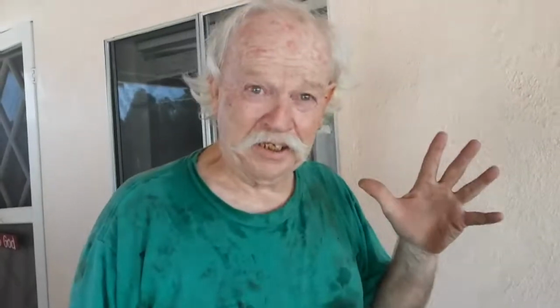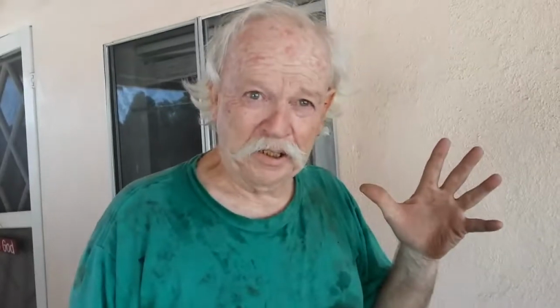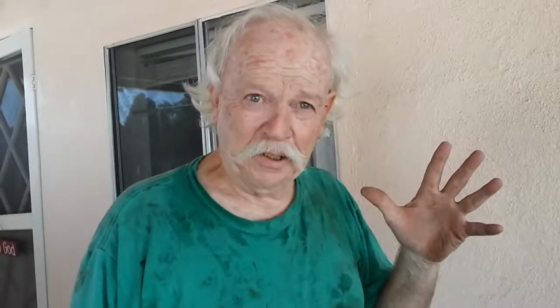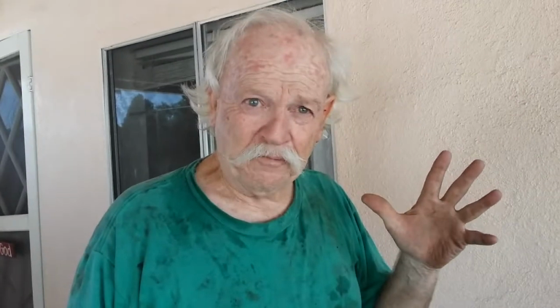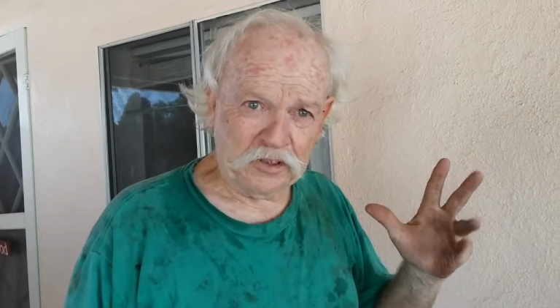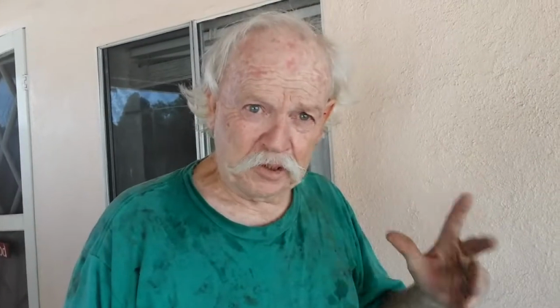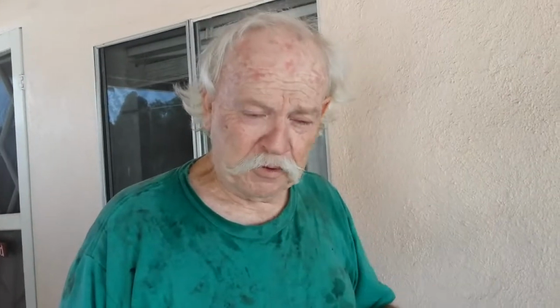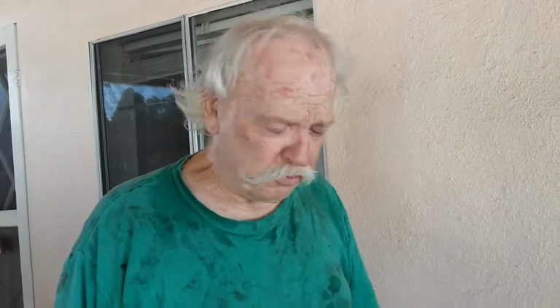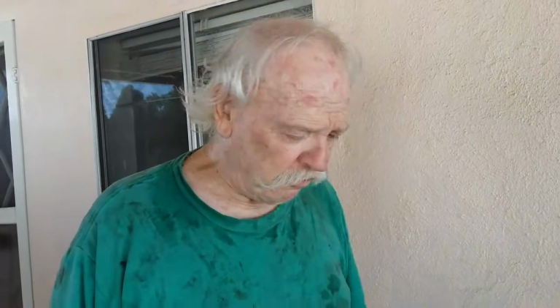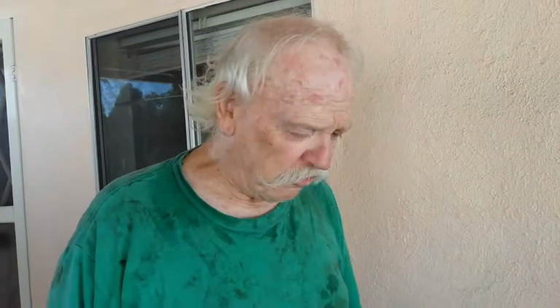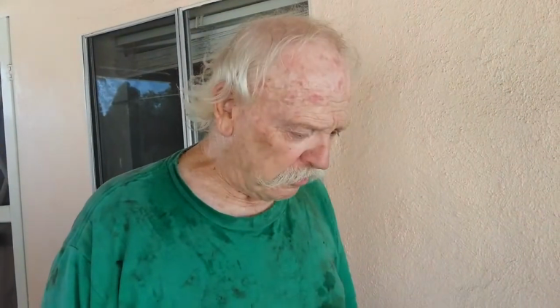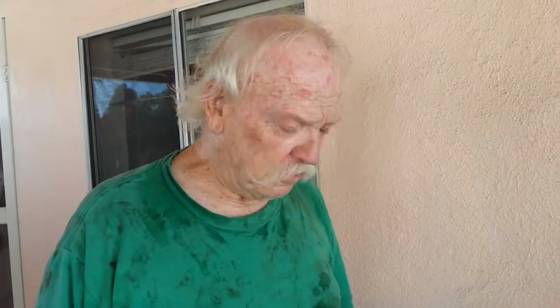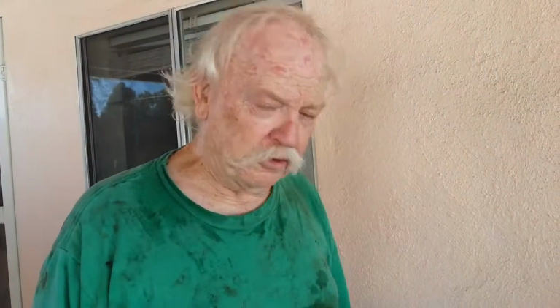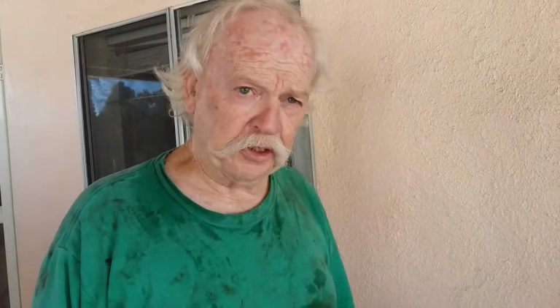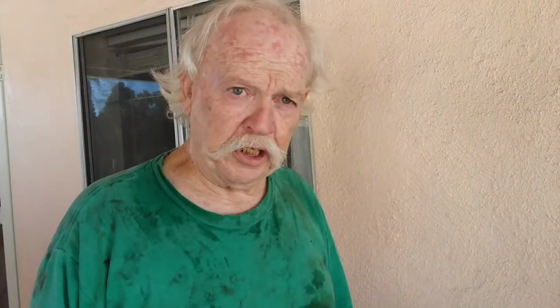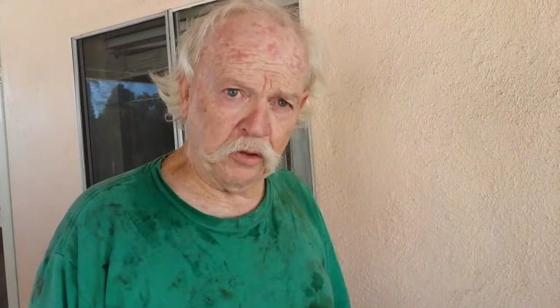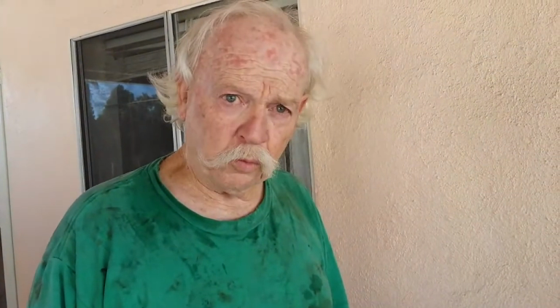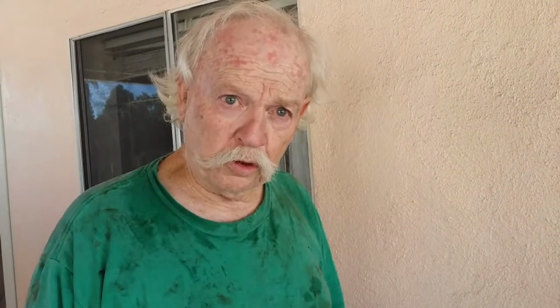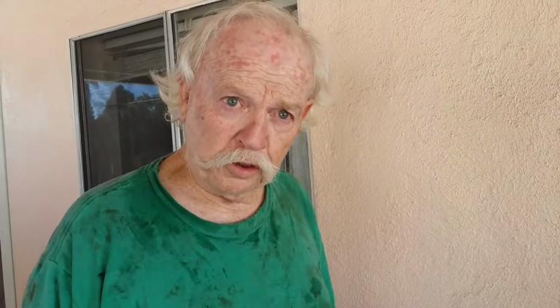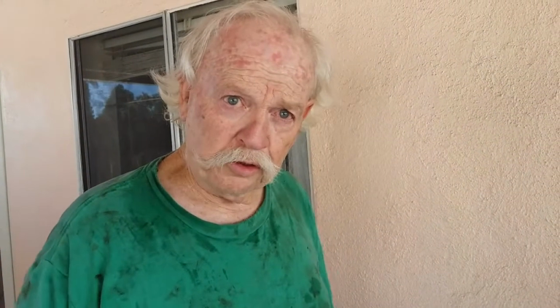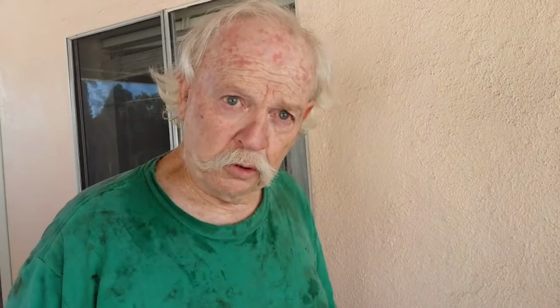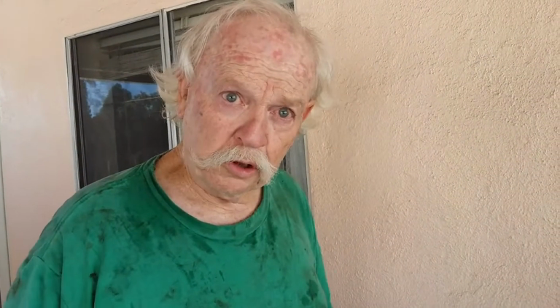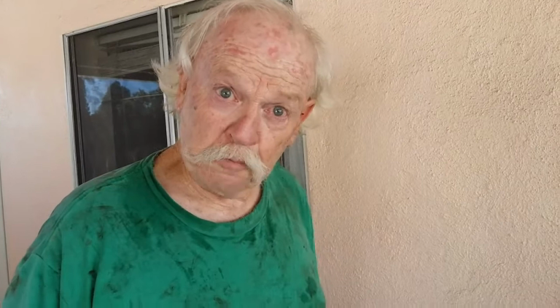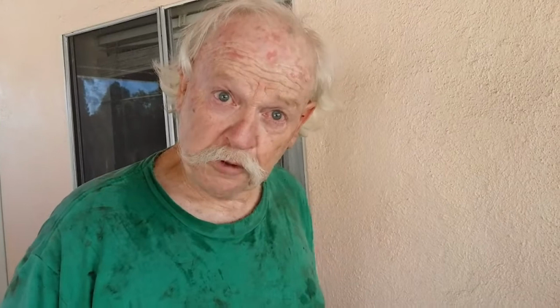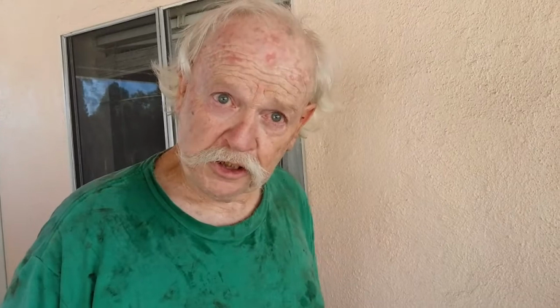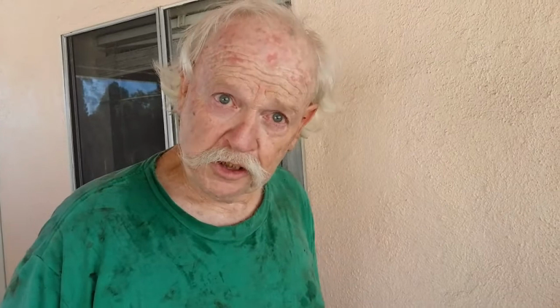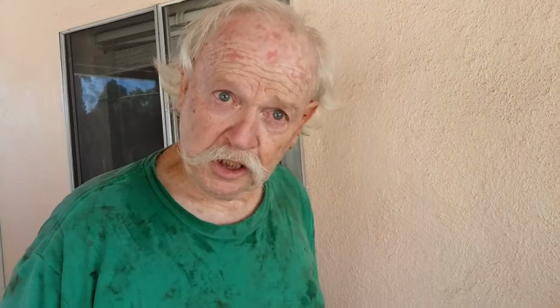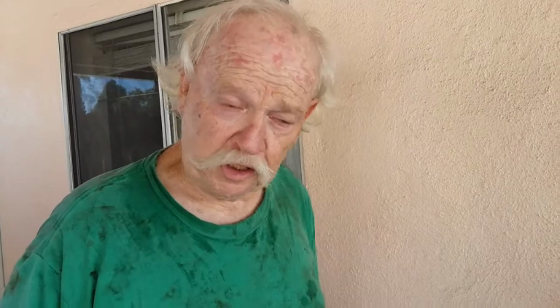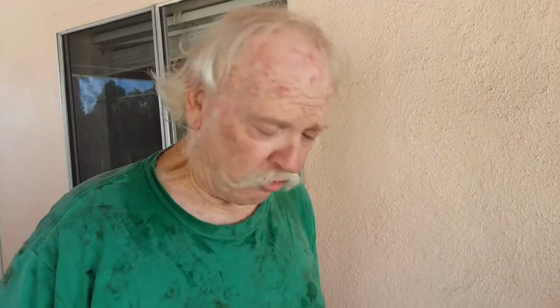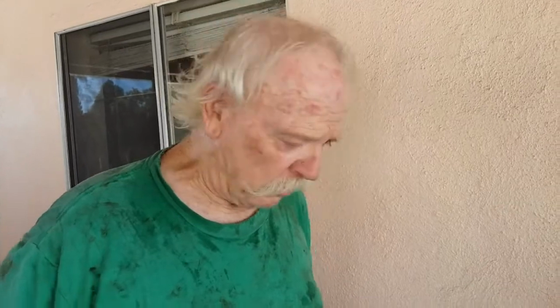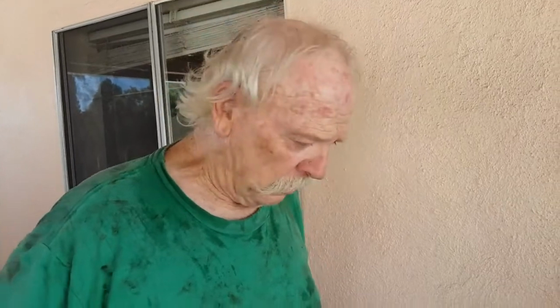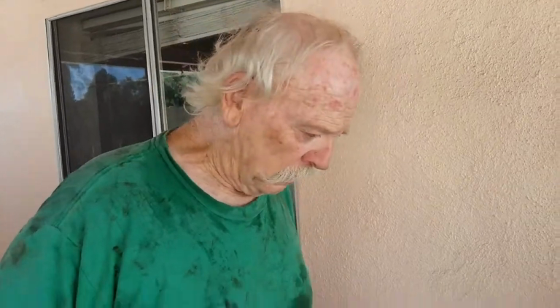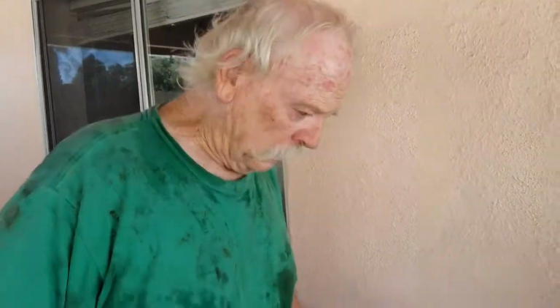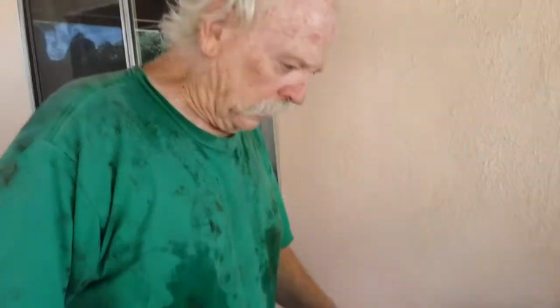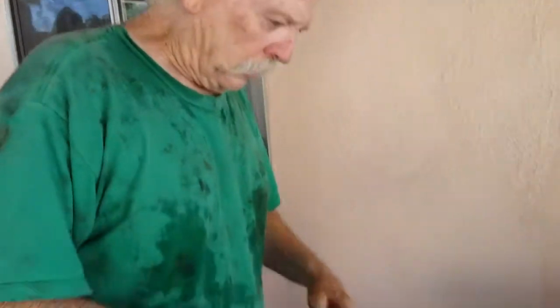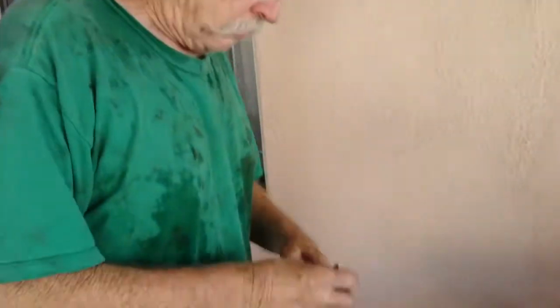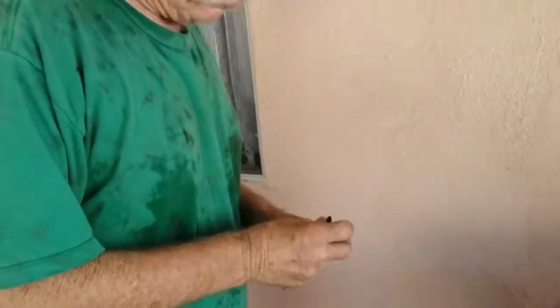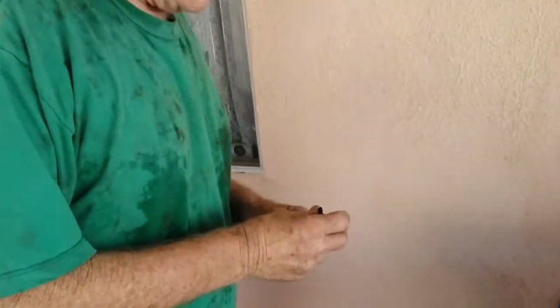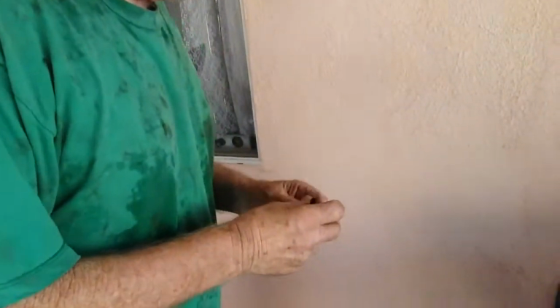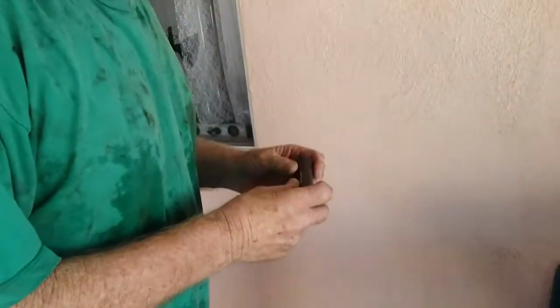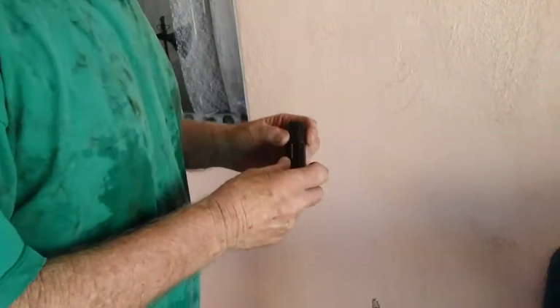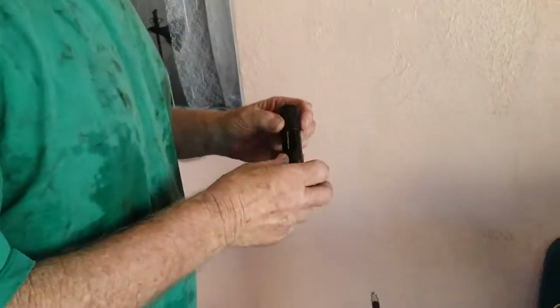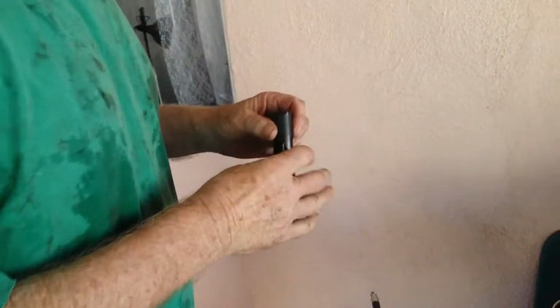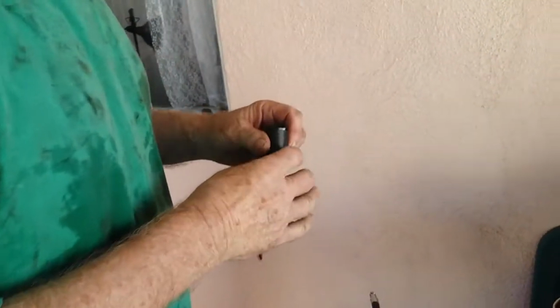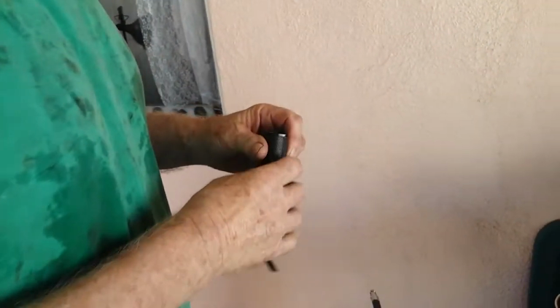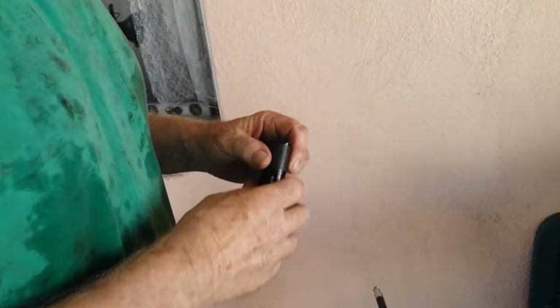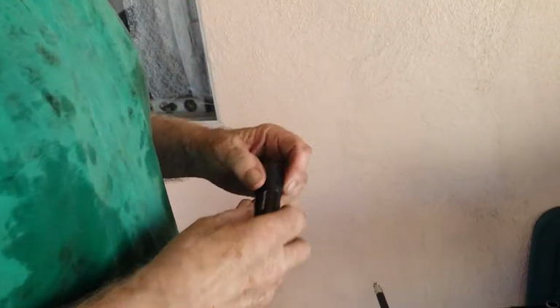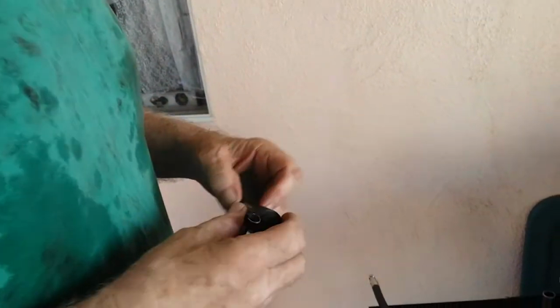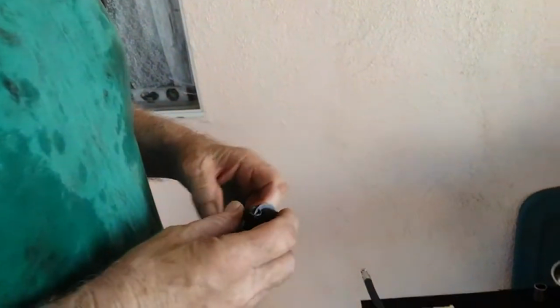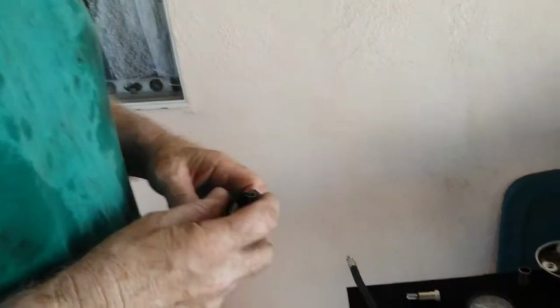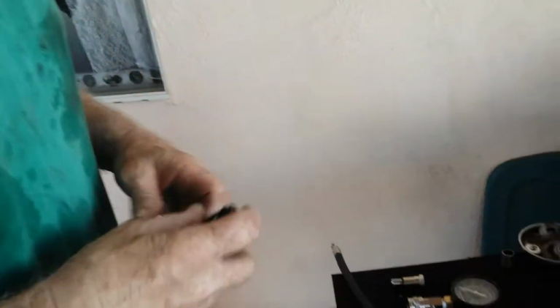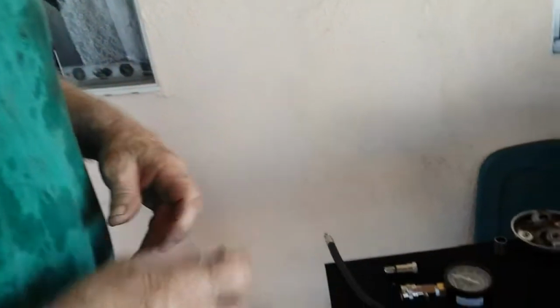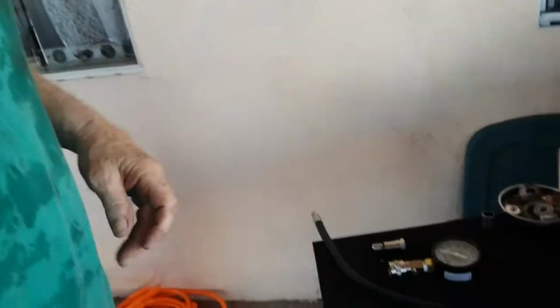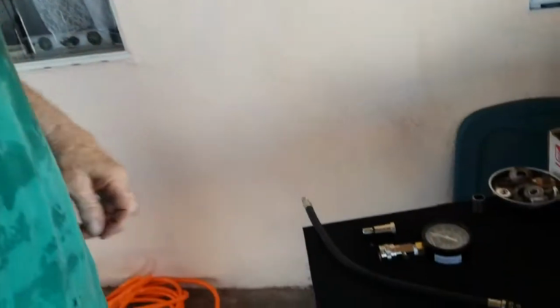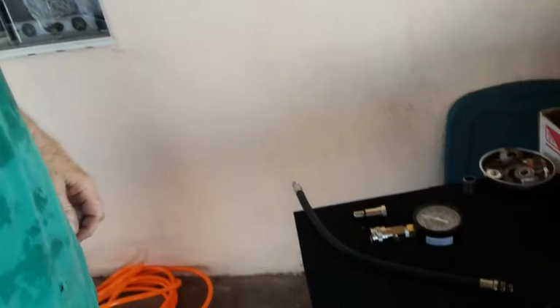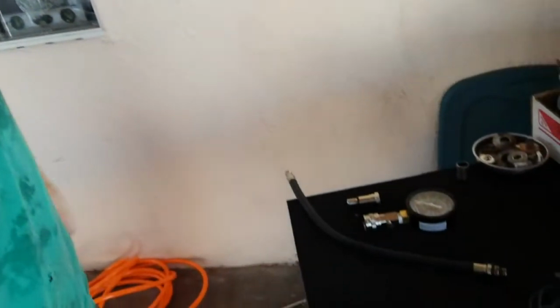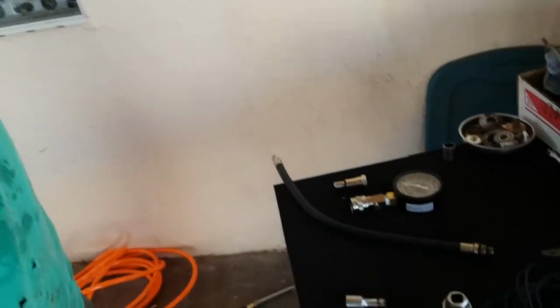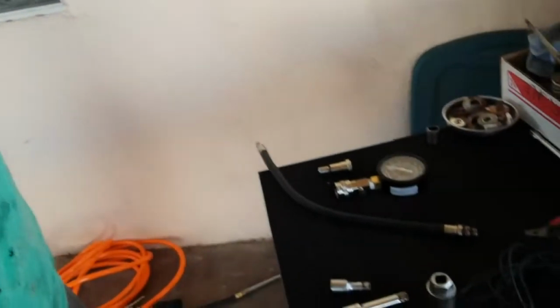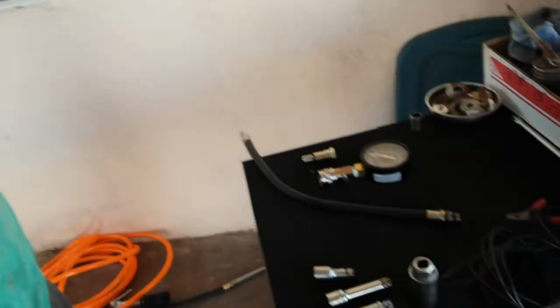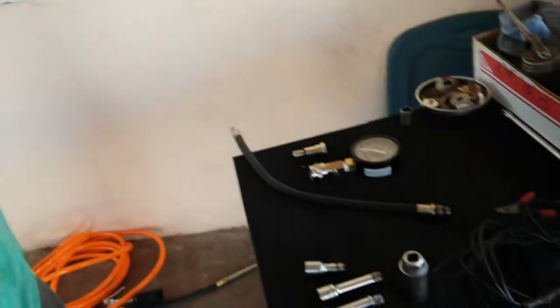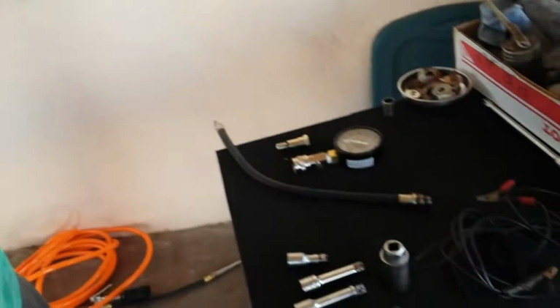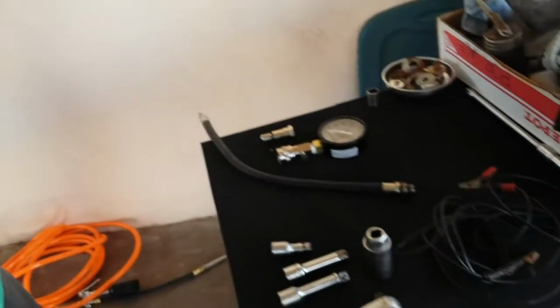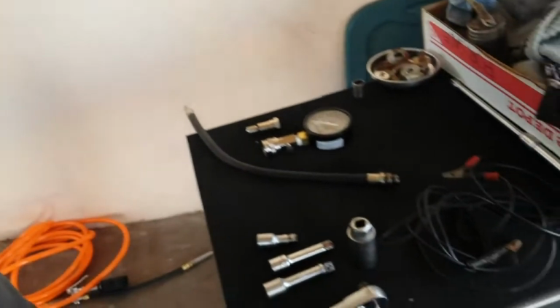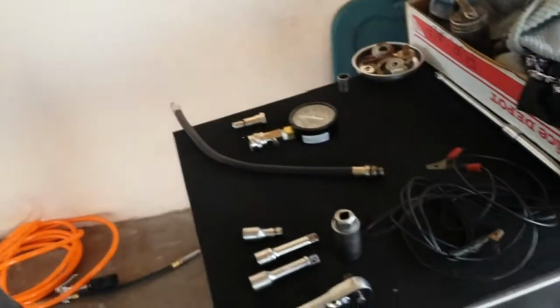Hey, VW Bruce here. Today we're going to do compression tests. Compression tests will tell you how the top end of your motor is doing.